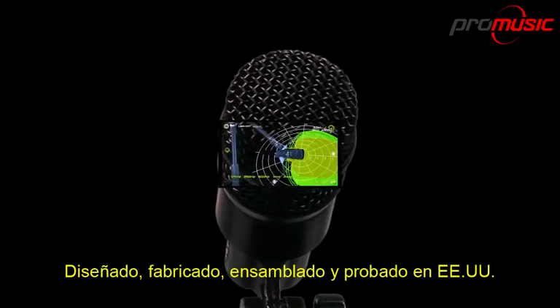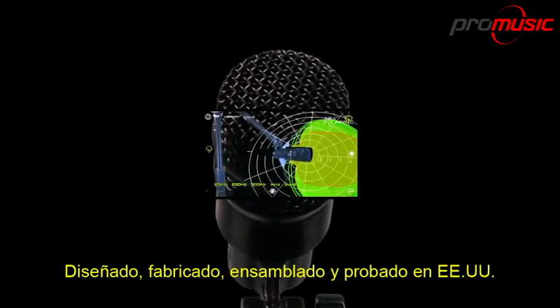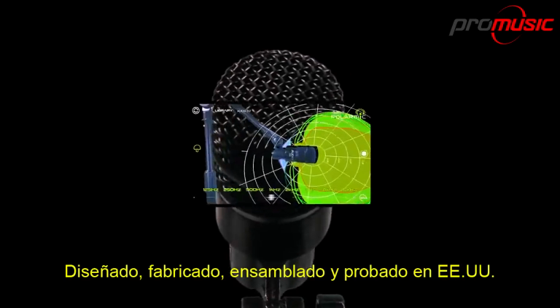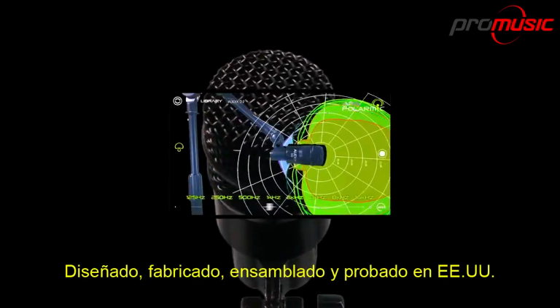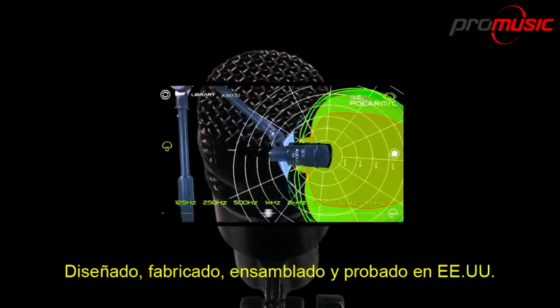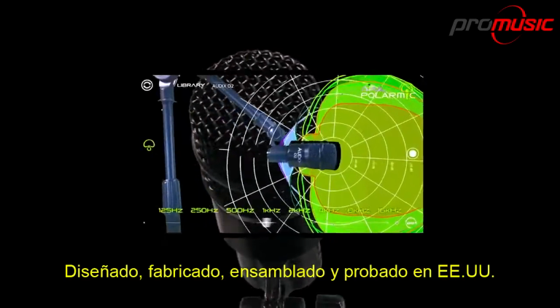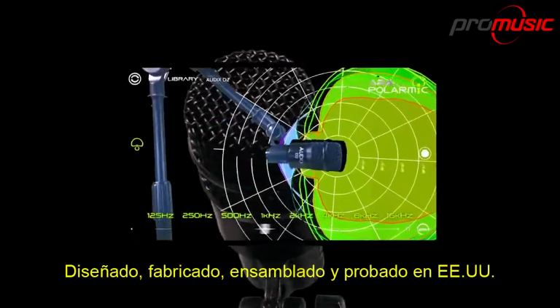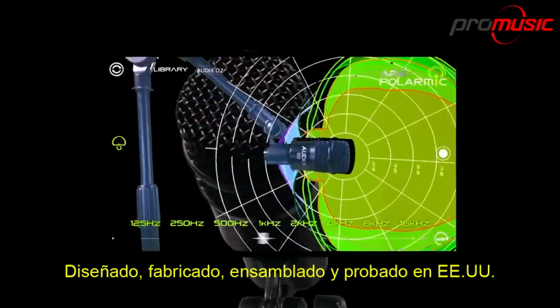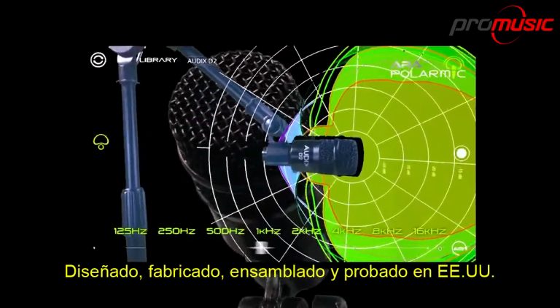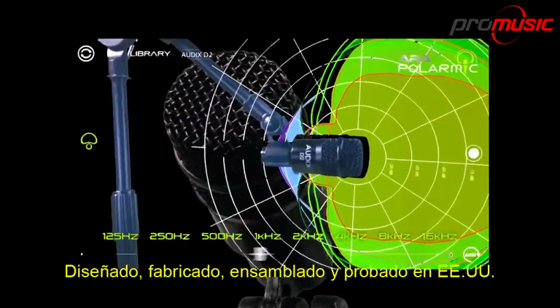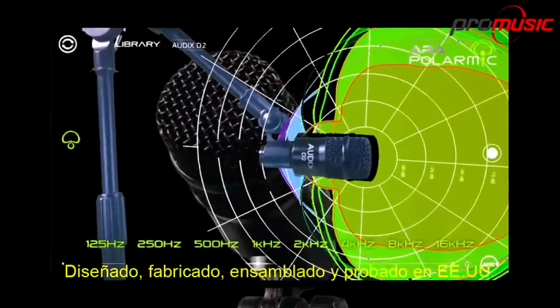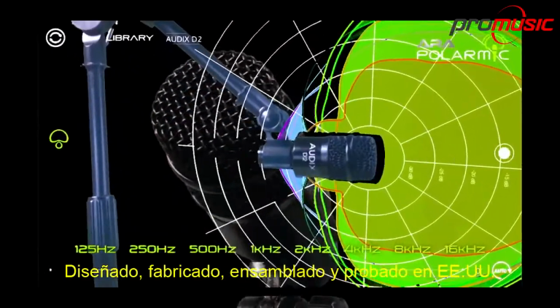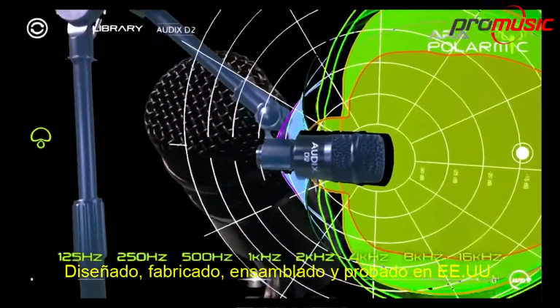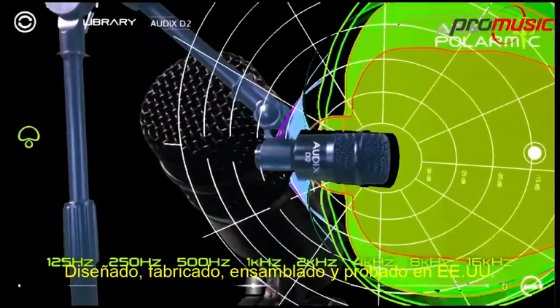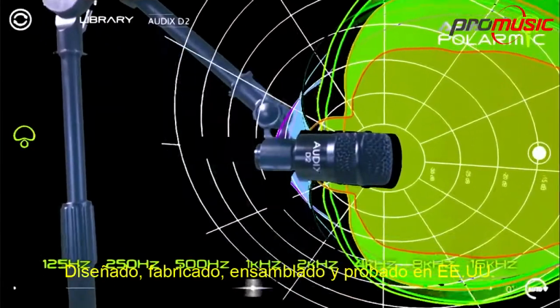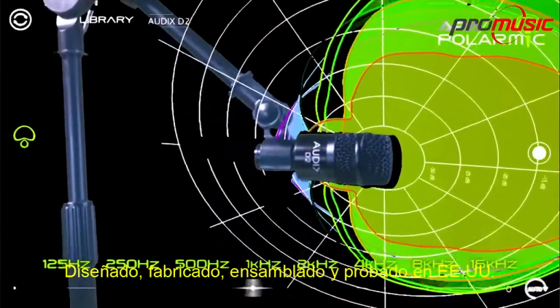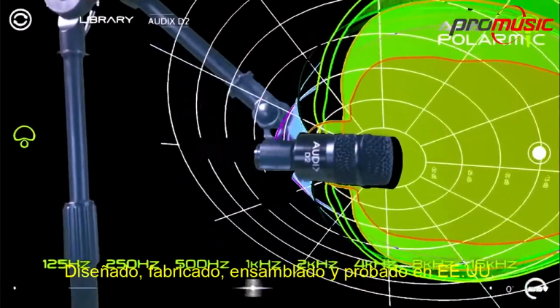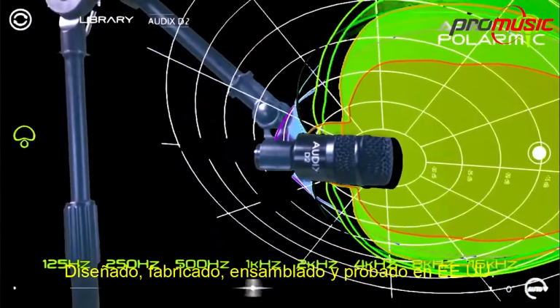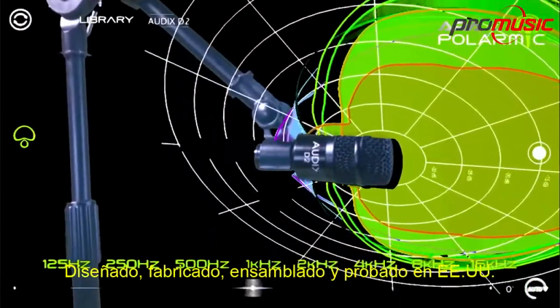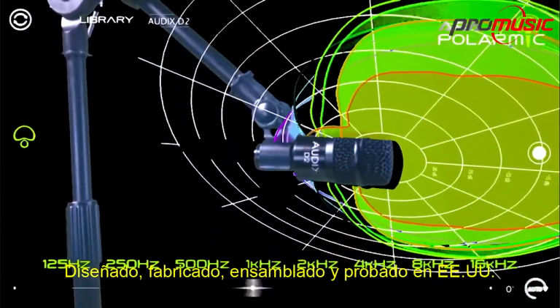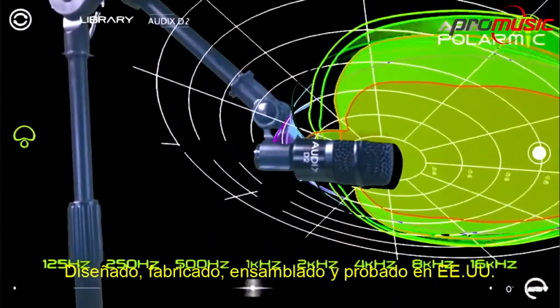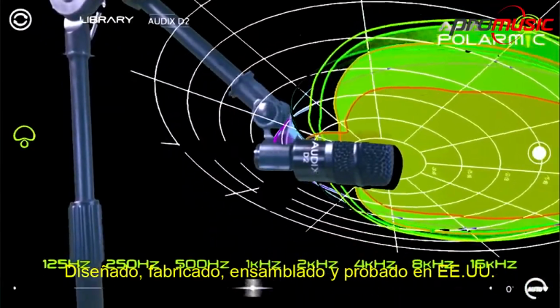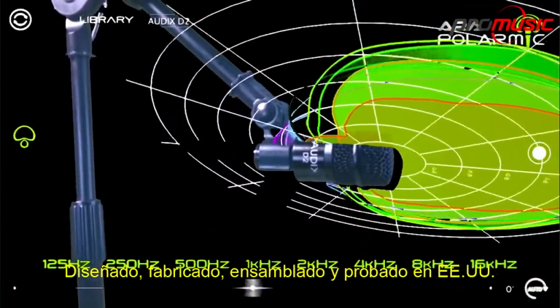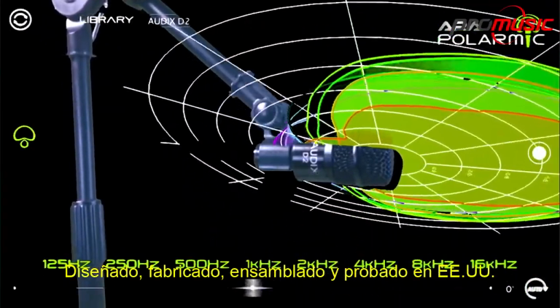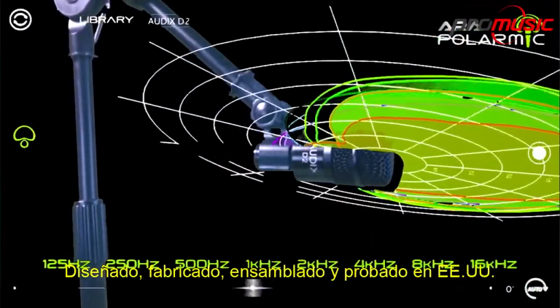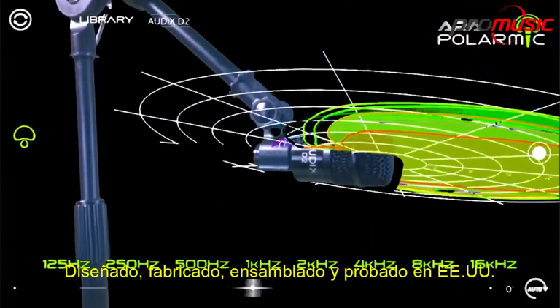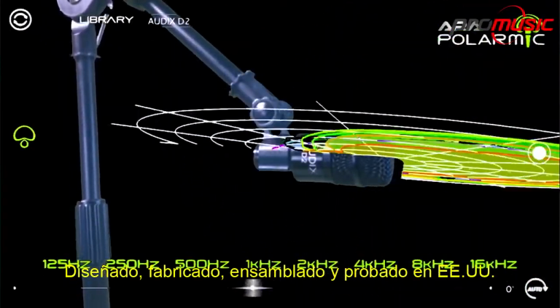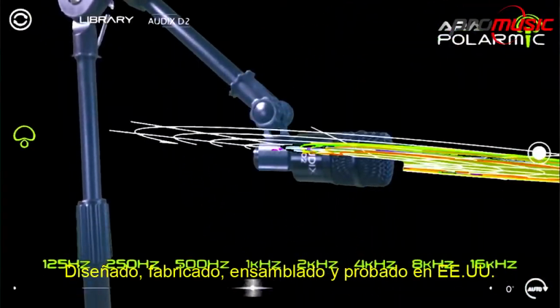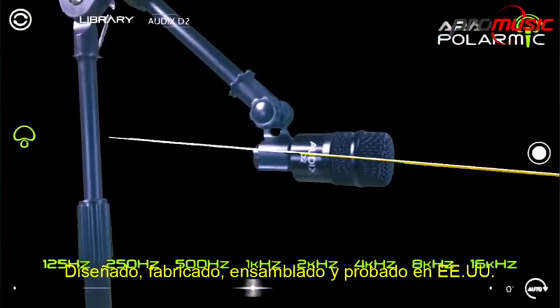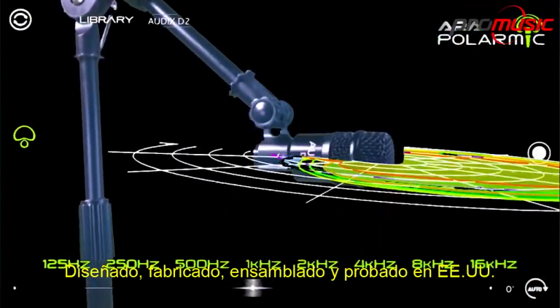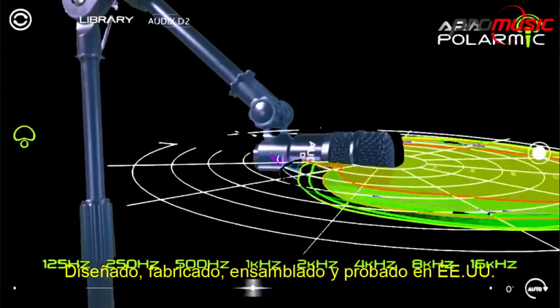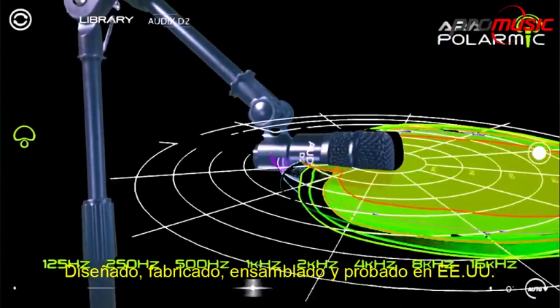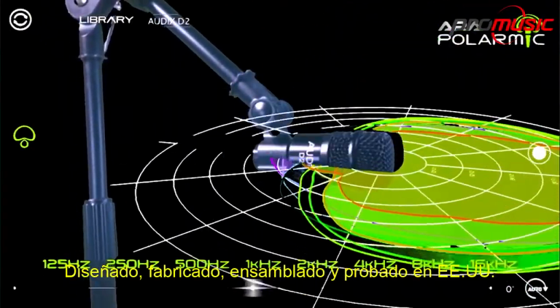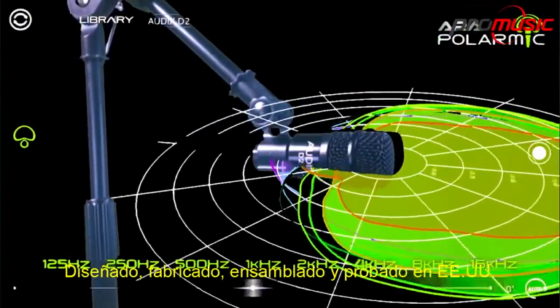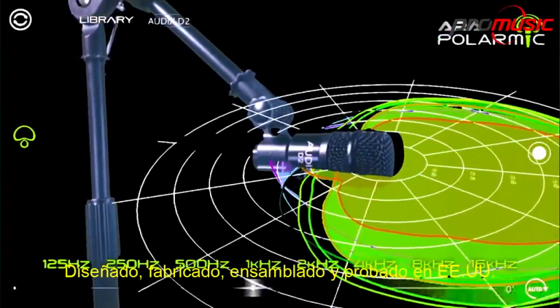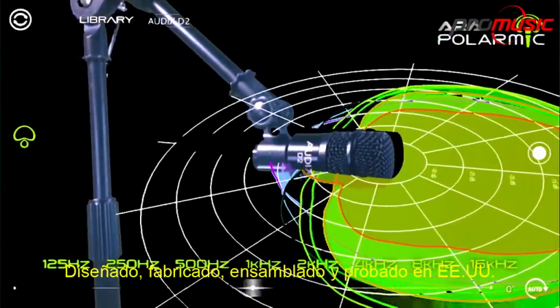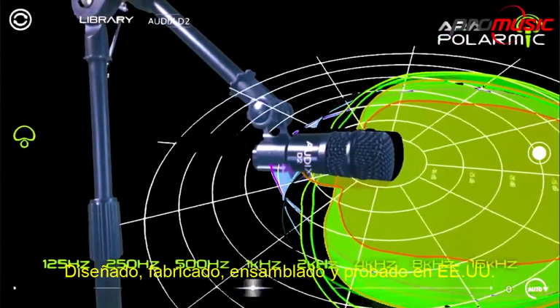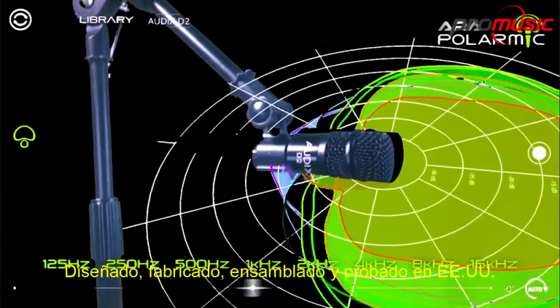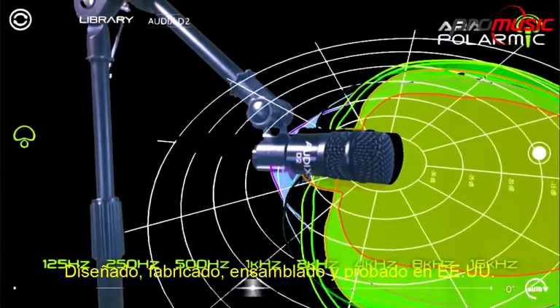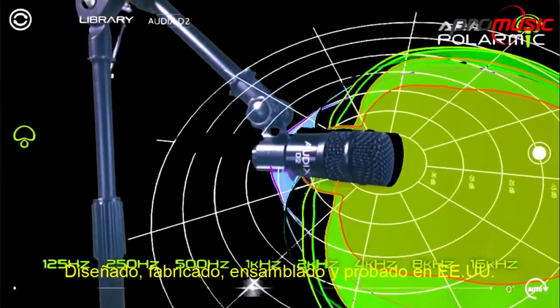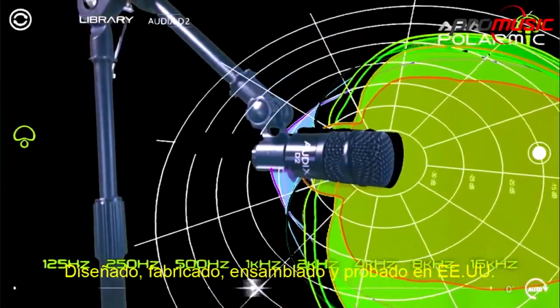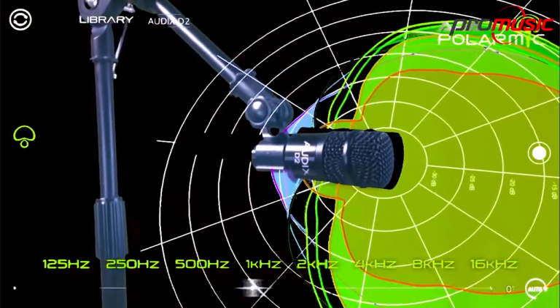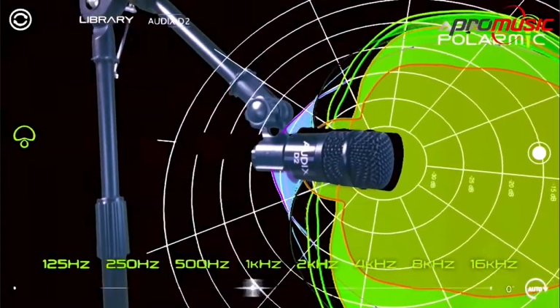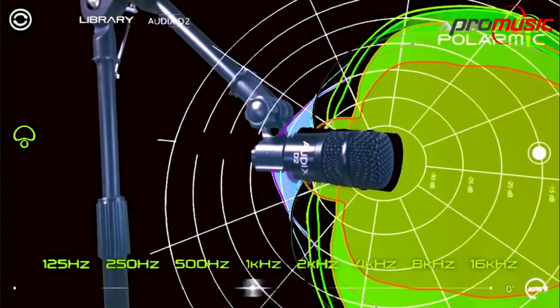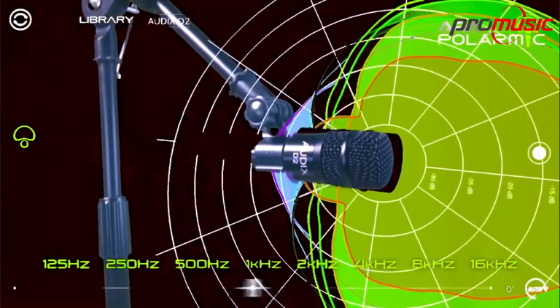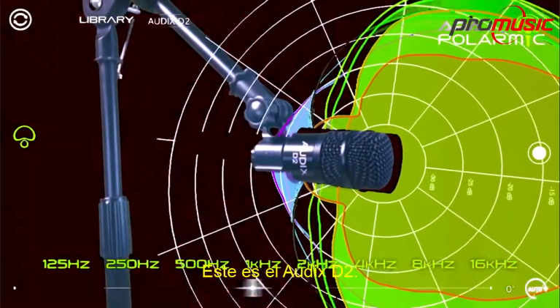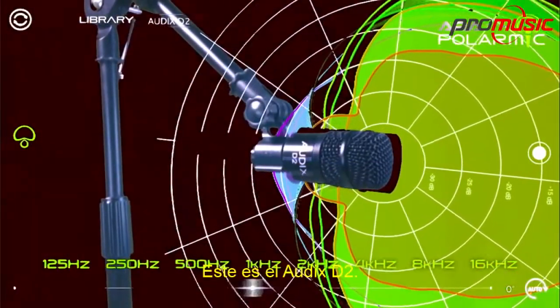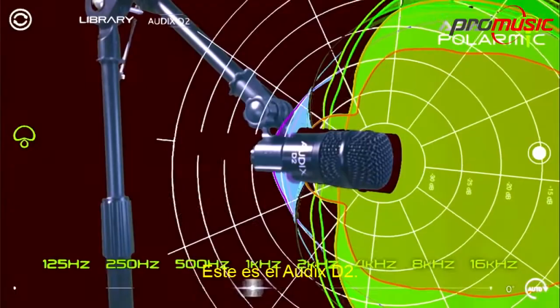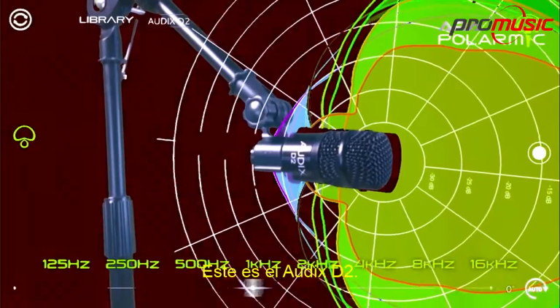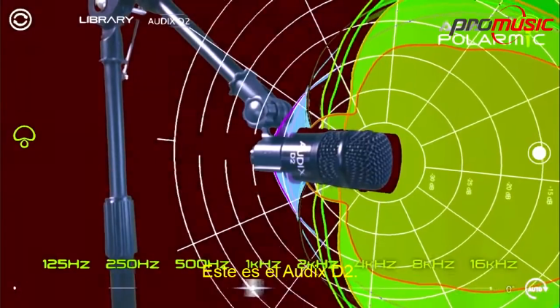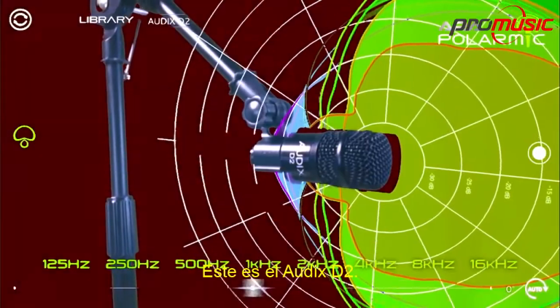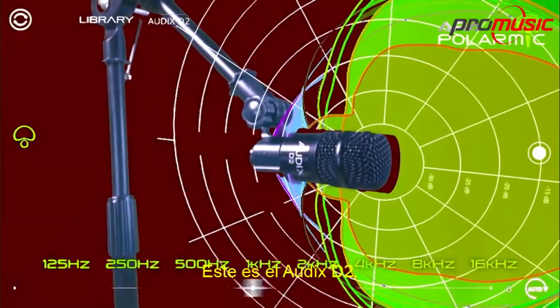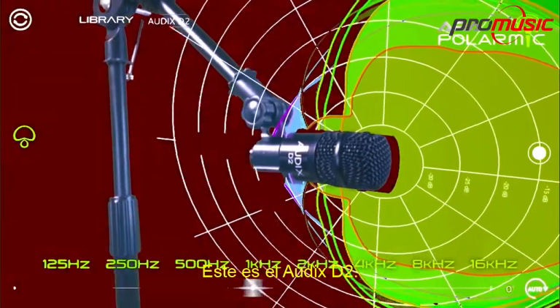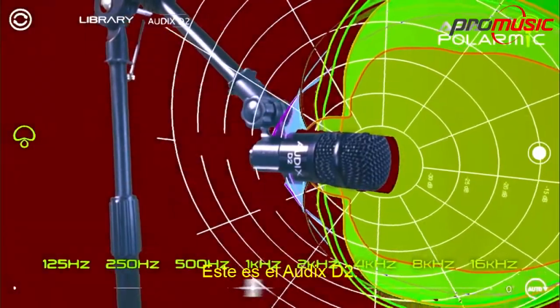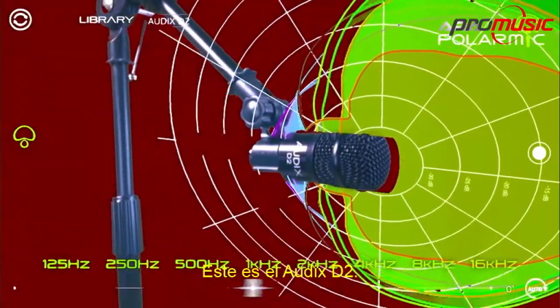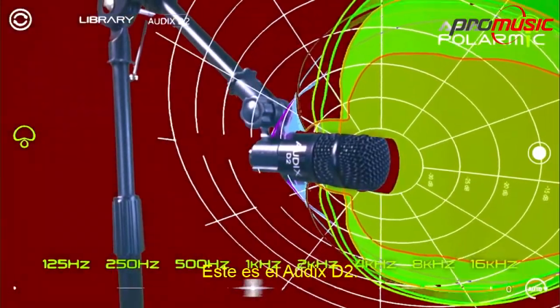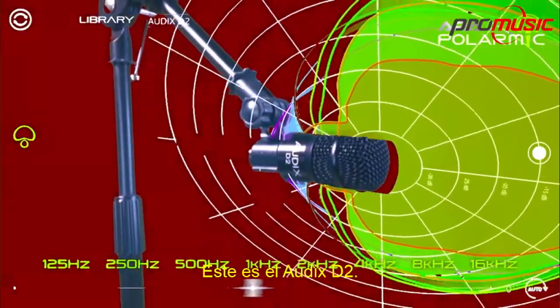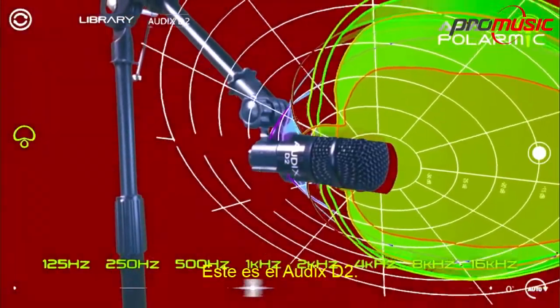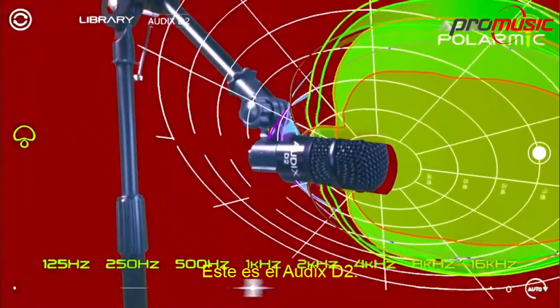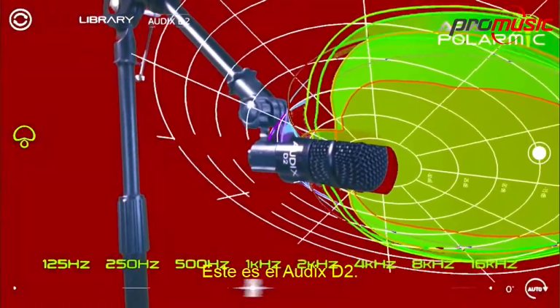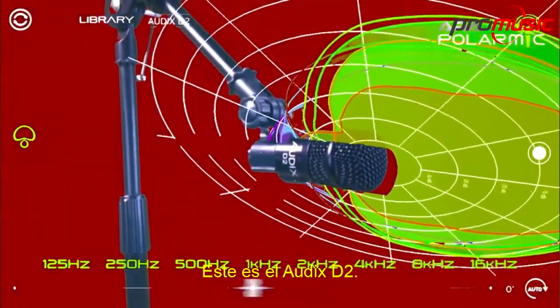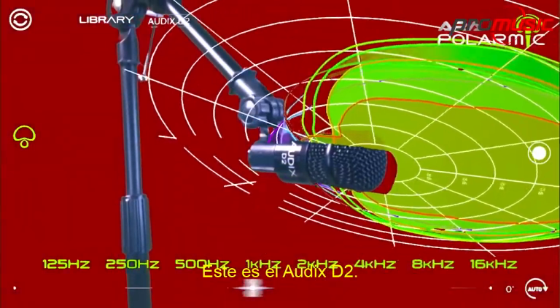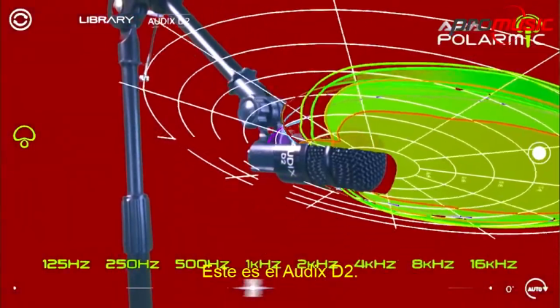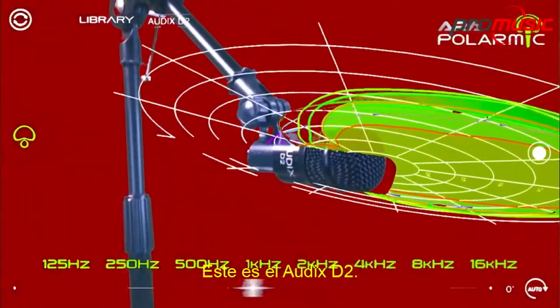Designed, machined, assembled and tested in the USA — this is the Audix D2.